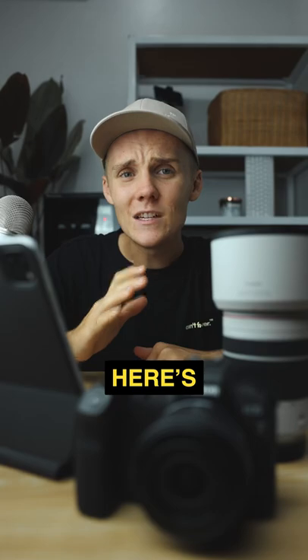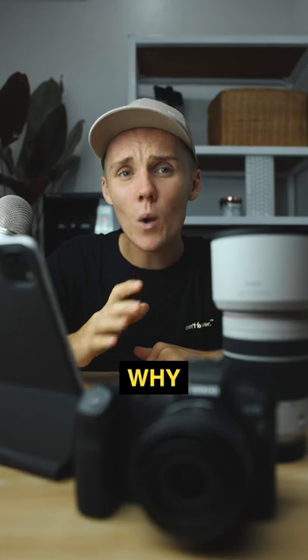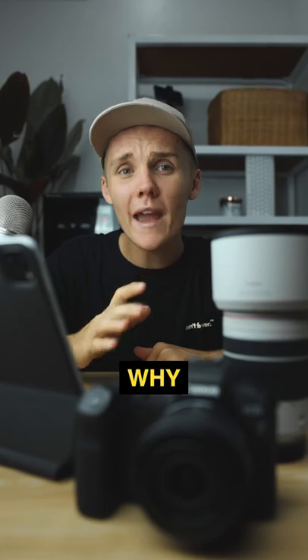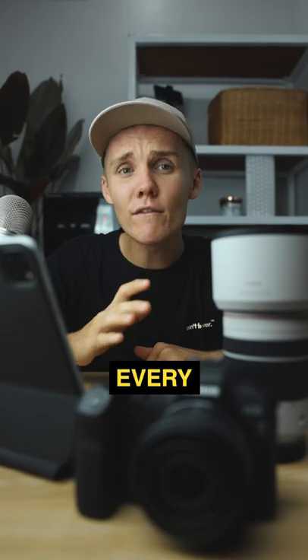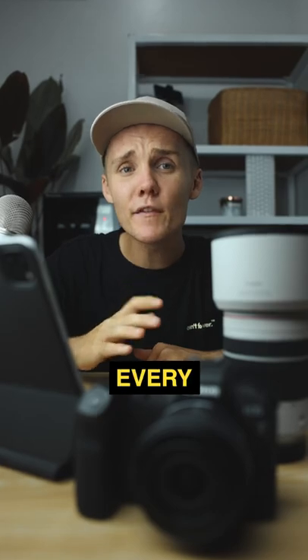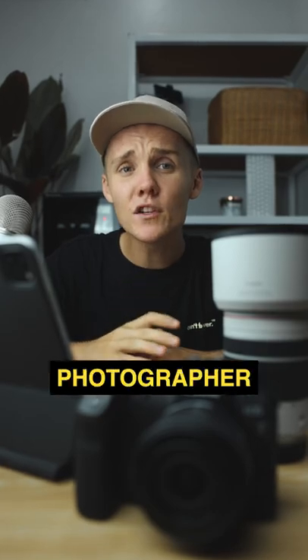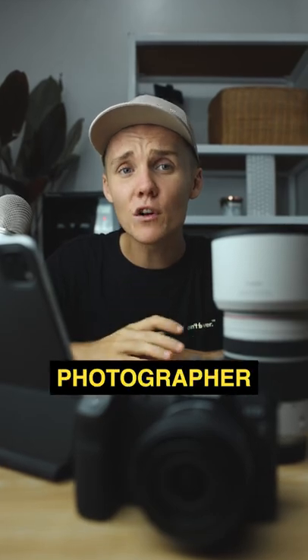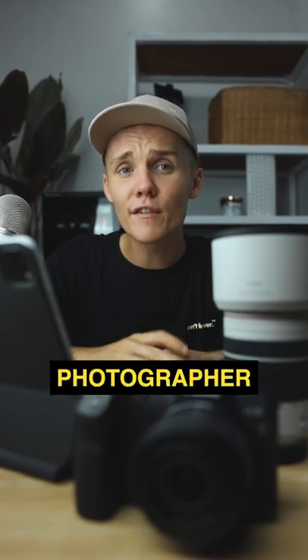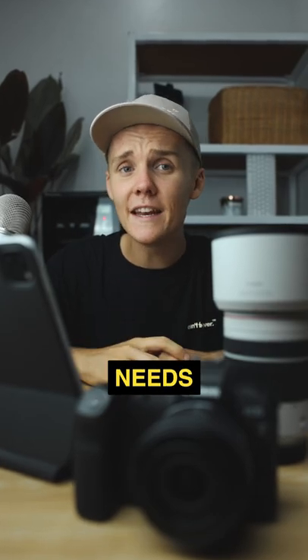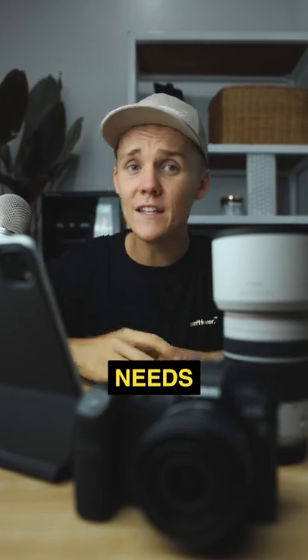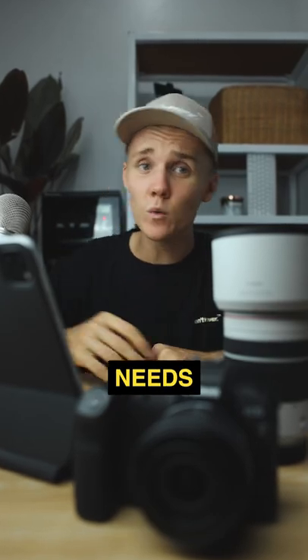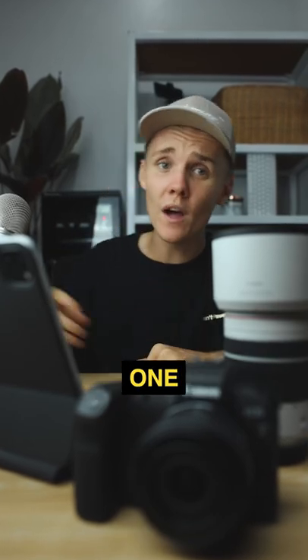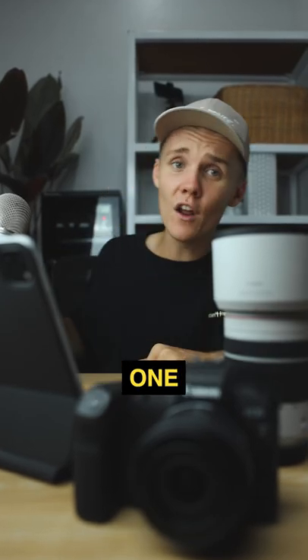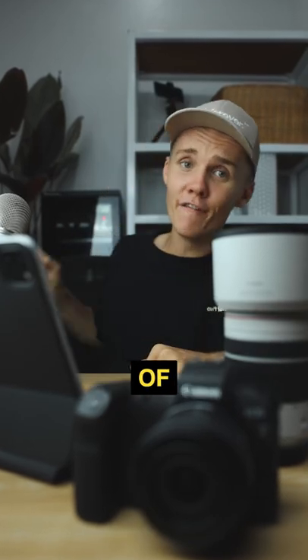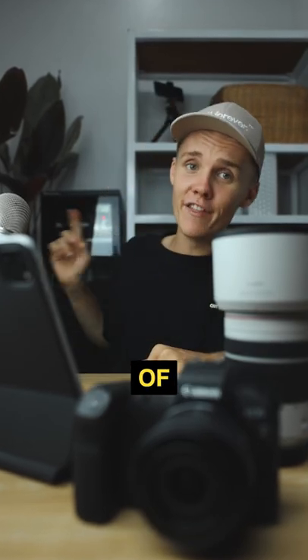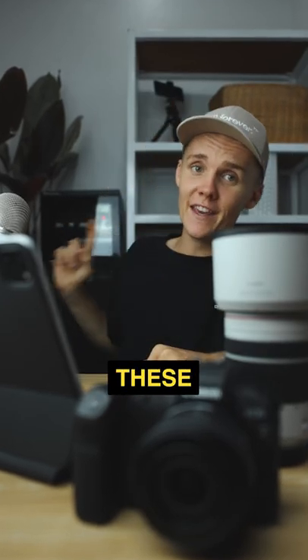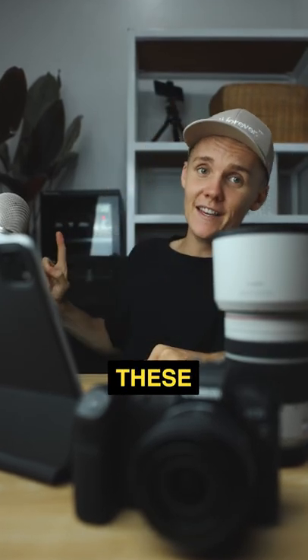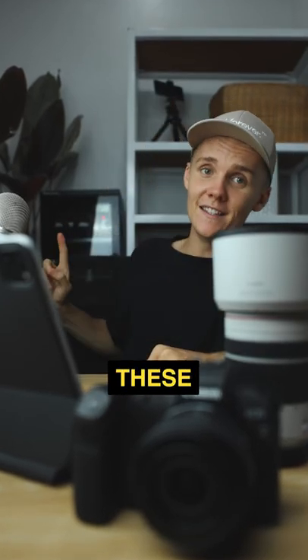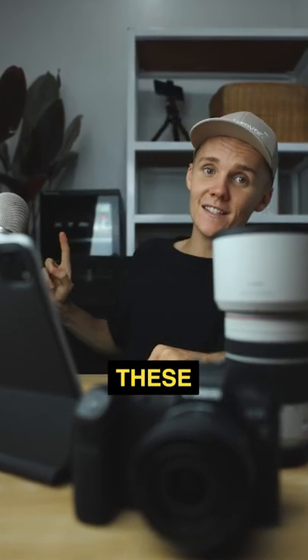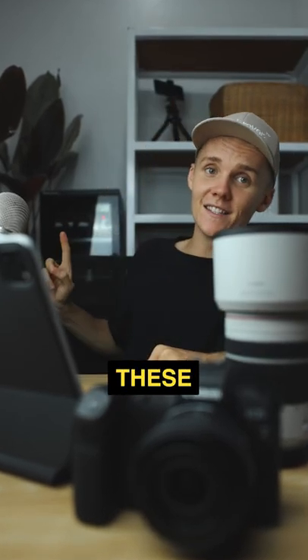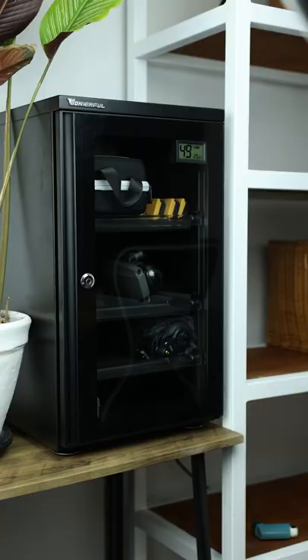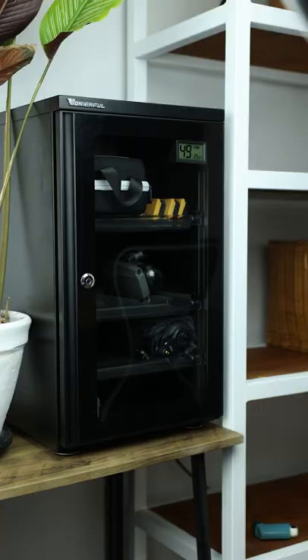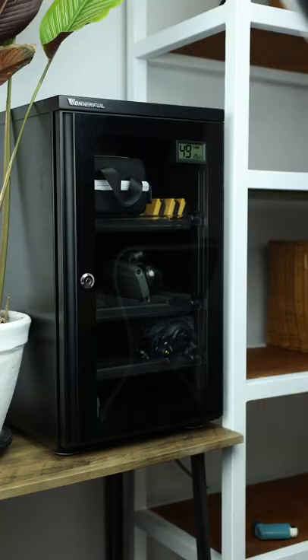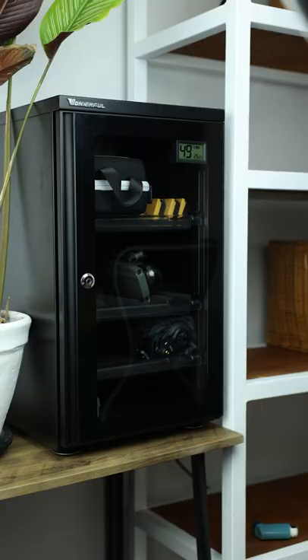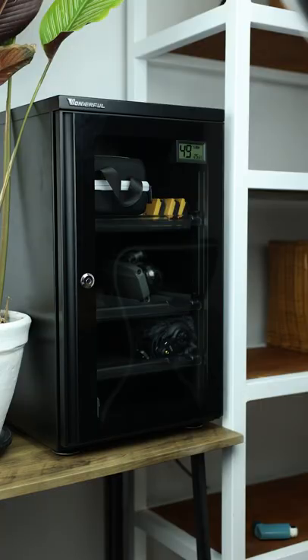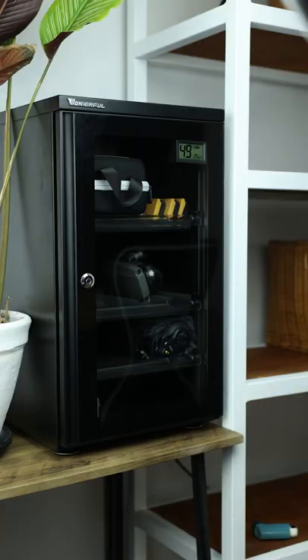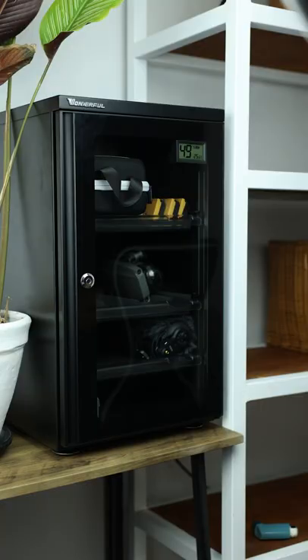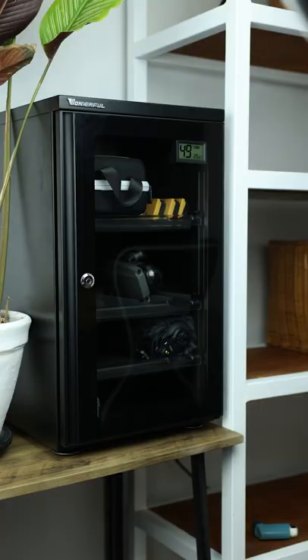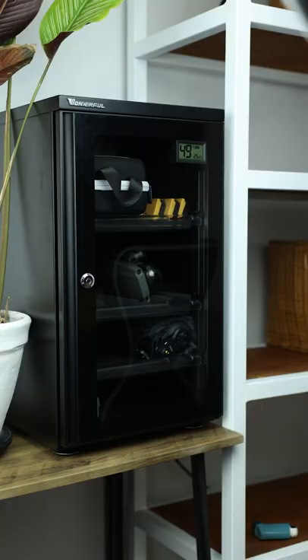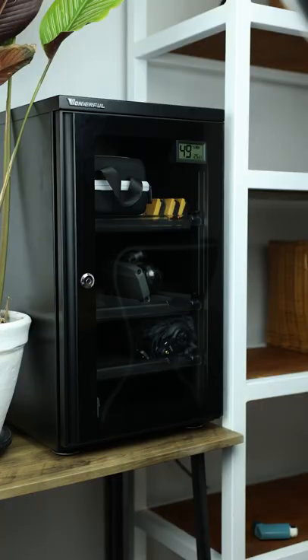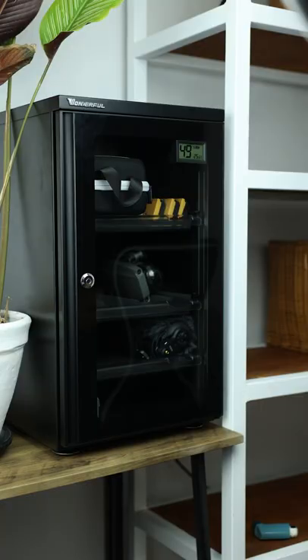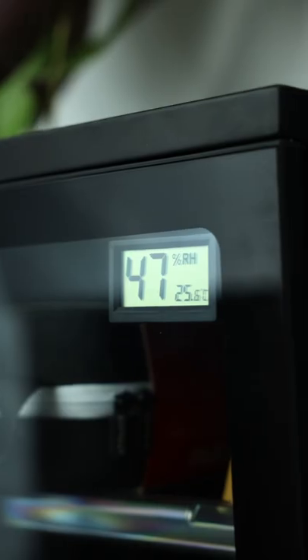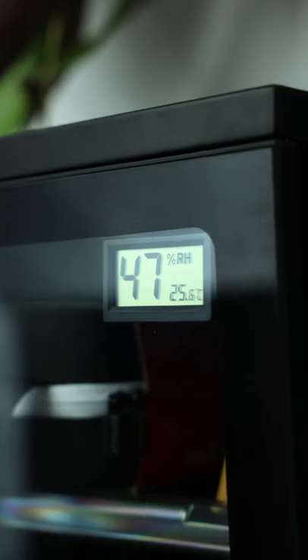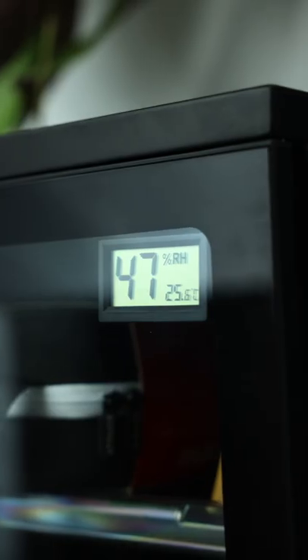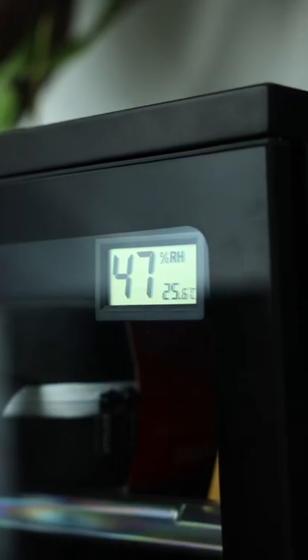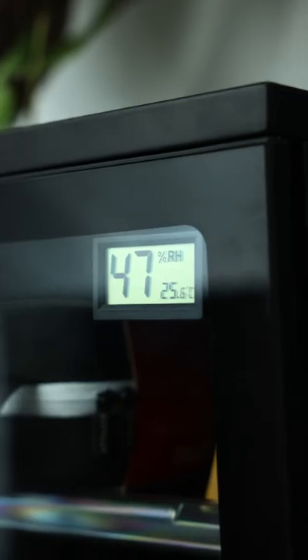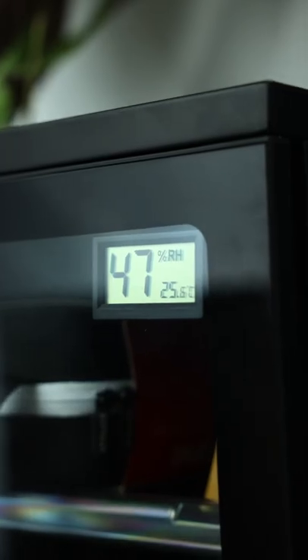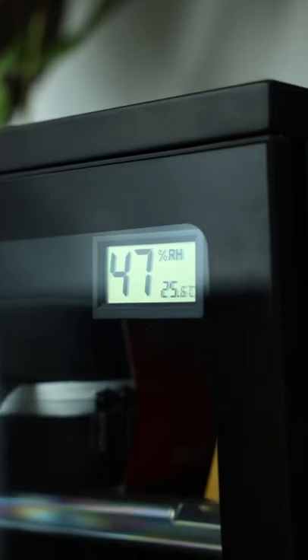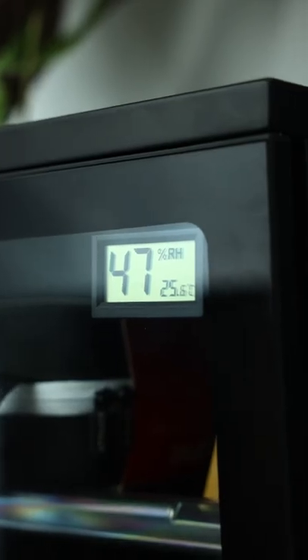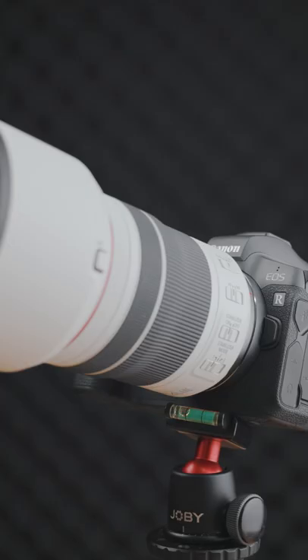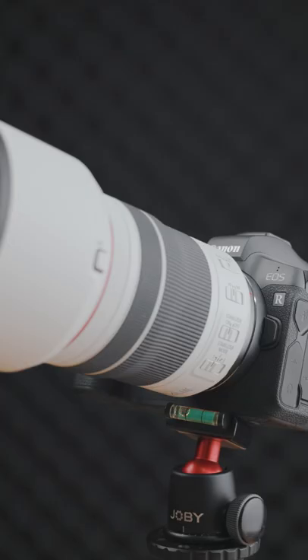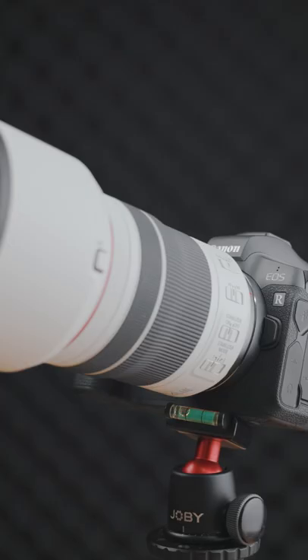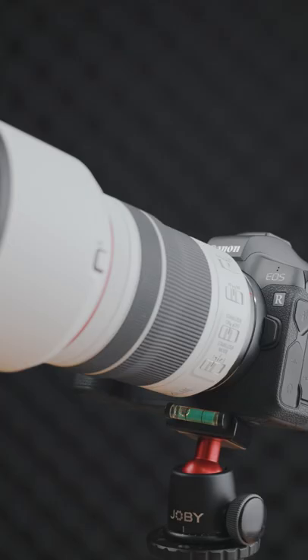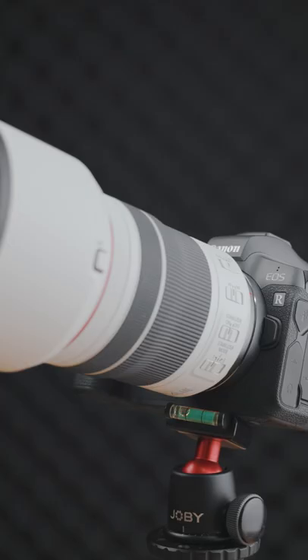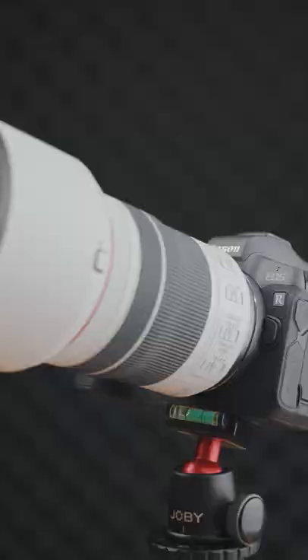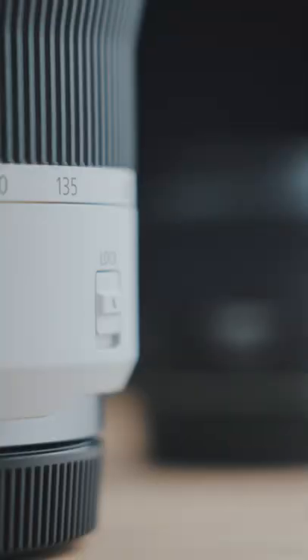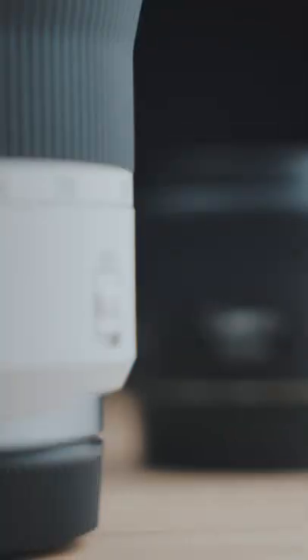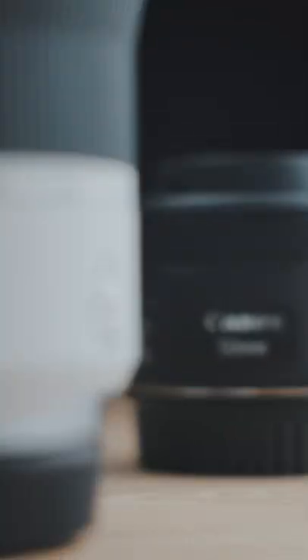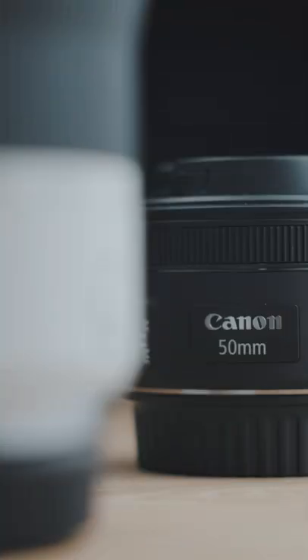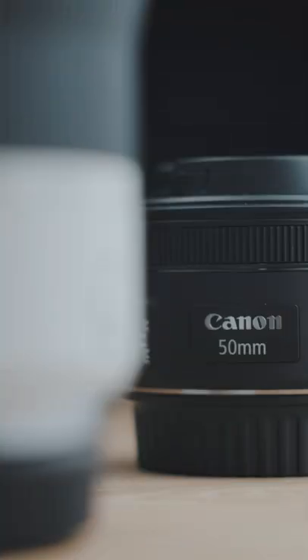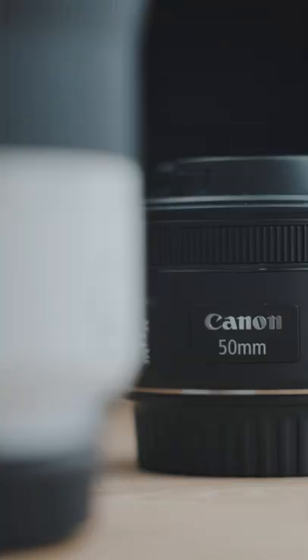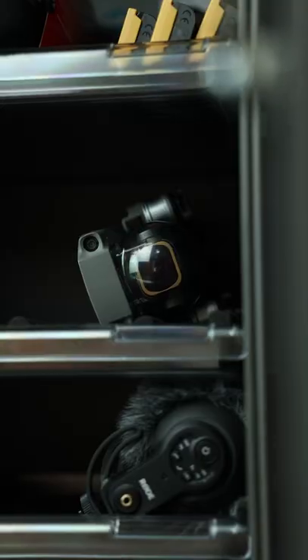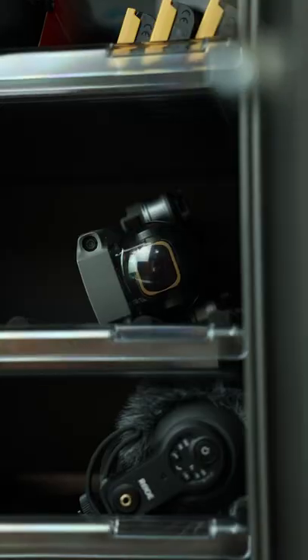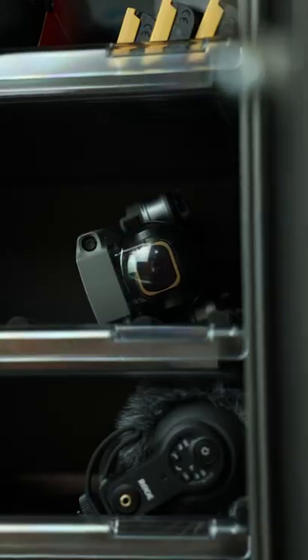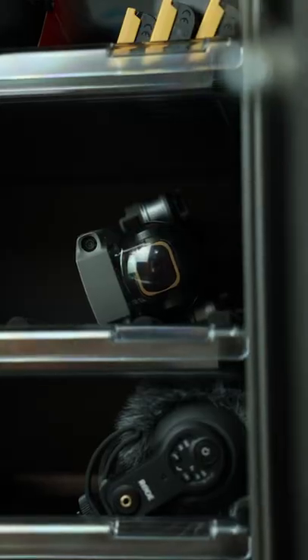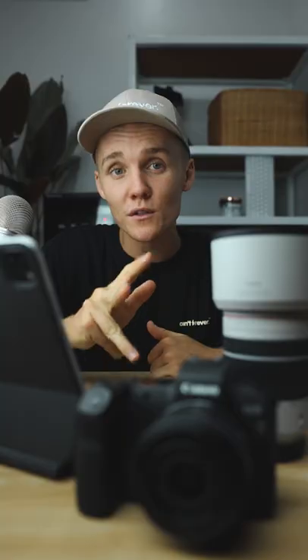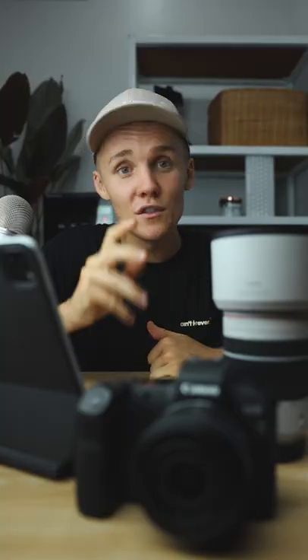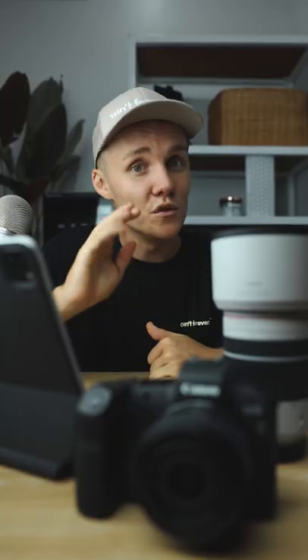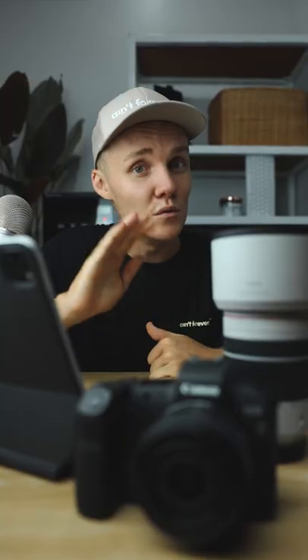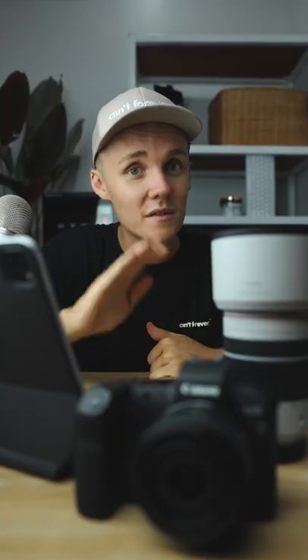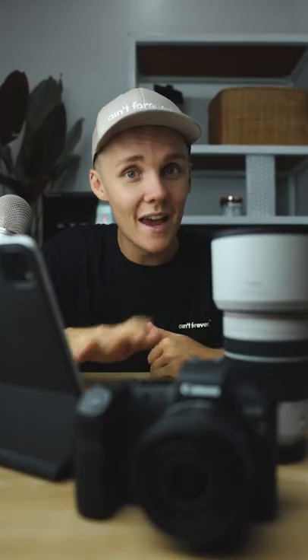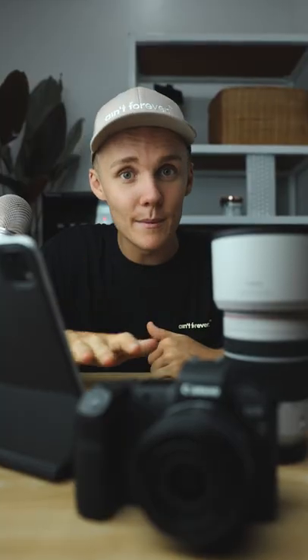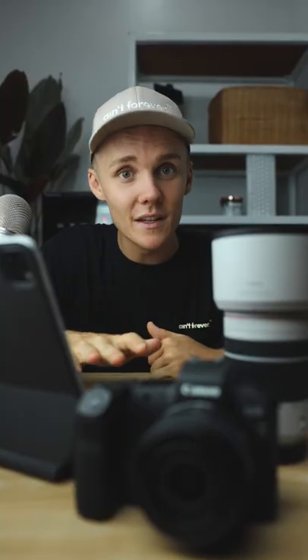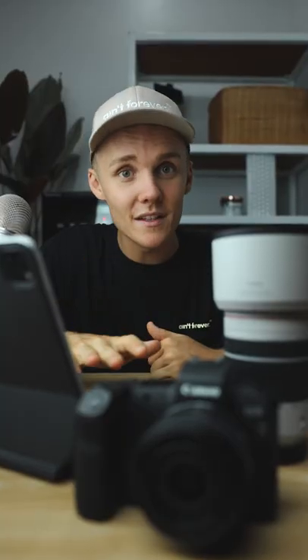Here's why every photographer needs one of these. This is a dry box and this is where you should store all your cameras, lenses, drones, filters, you name it.